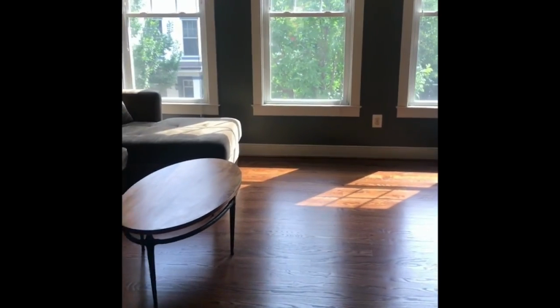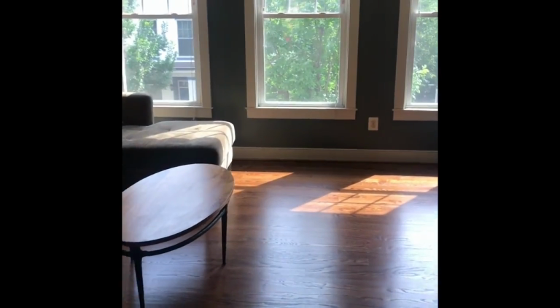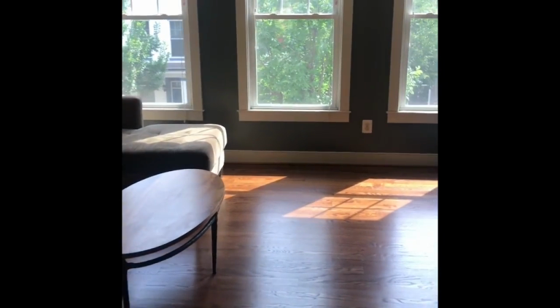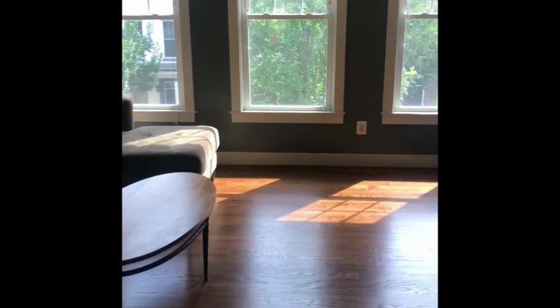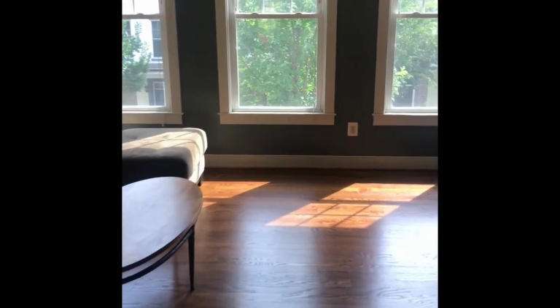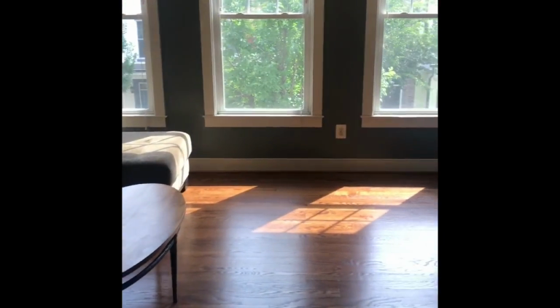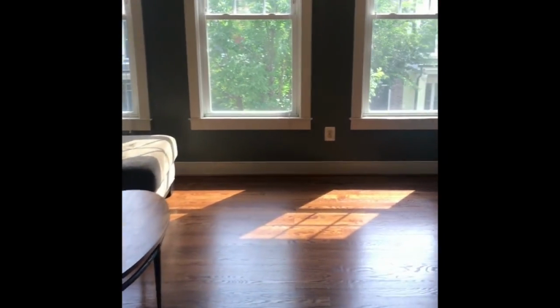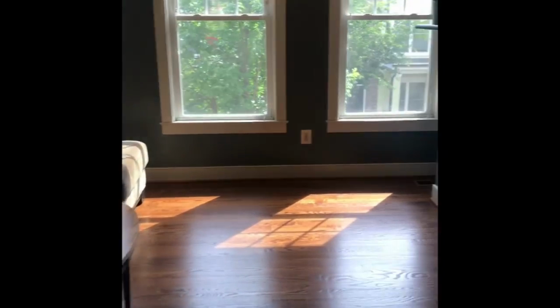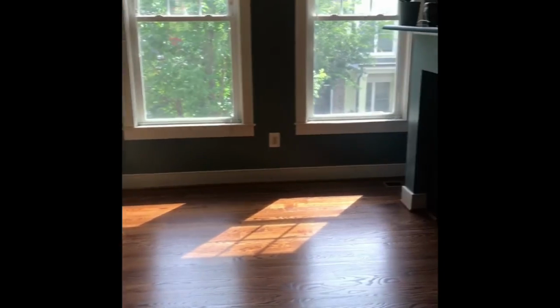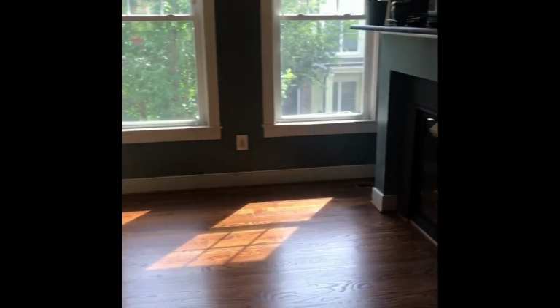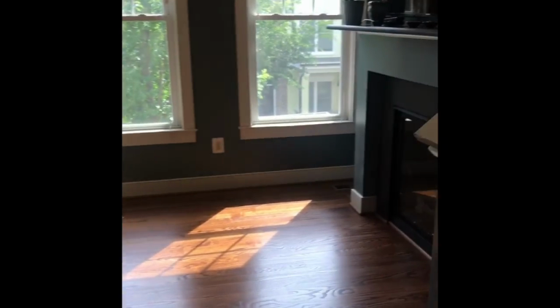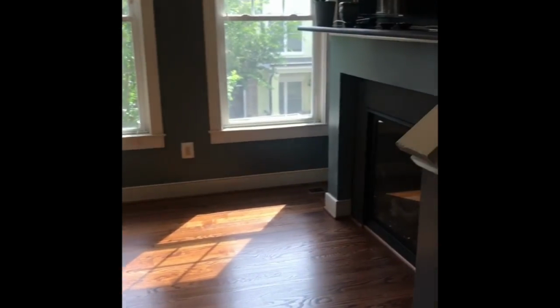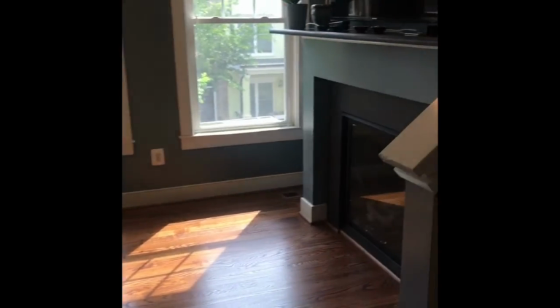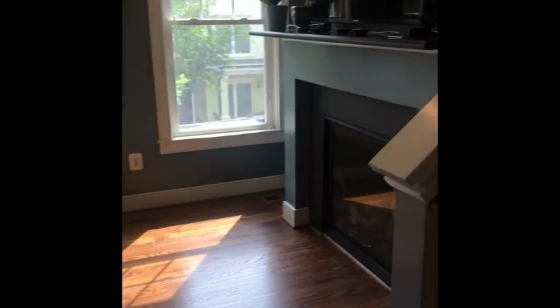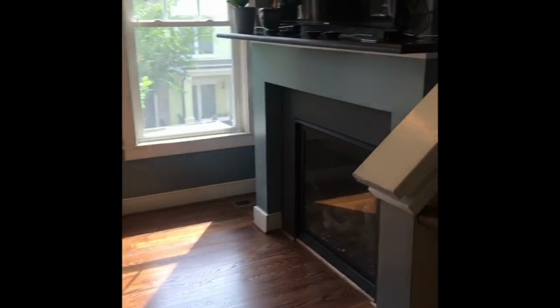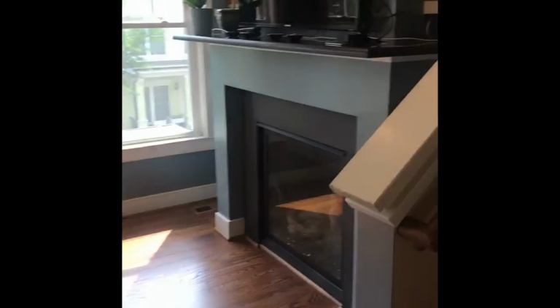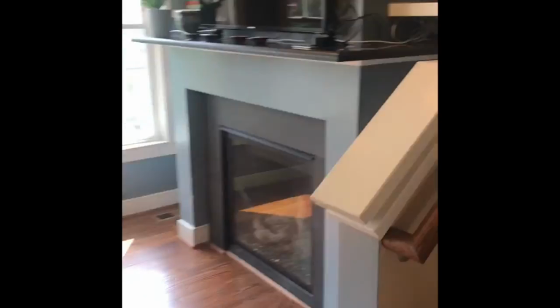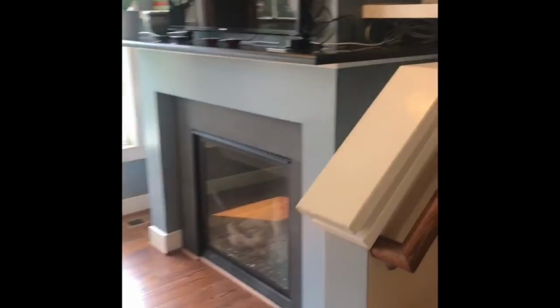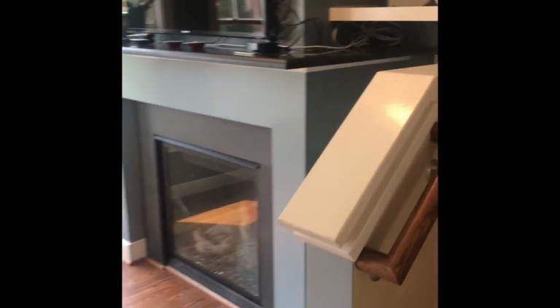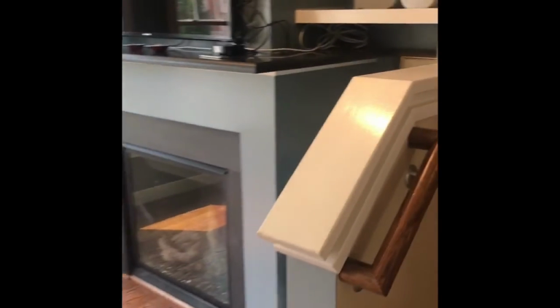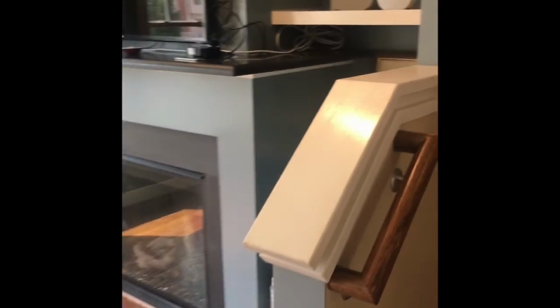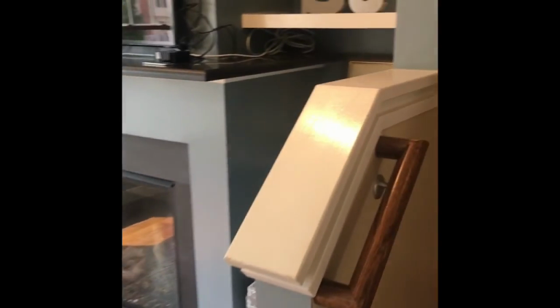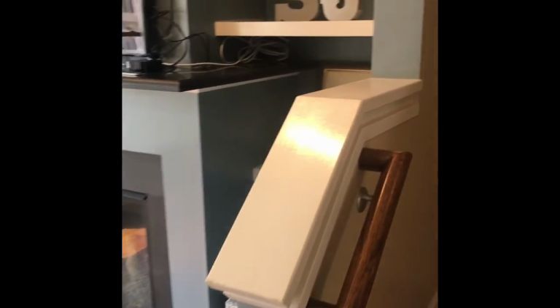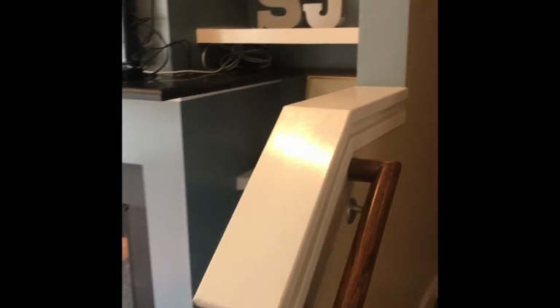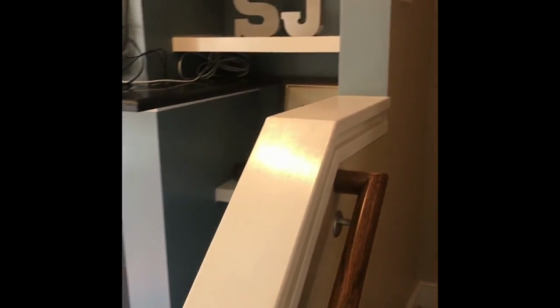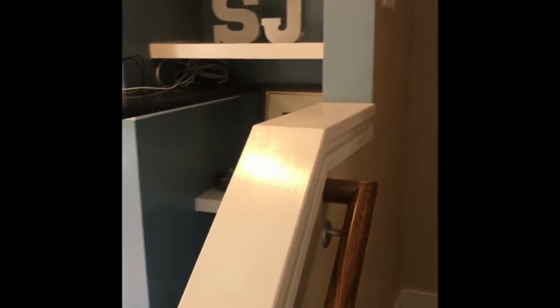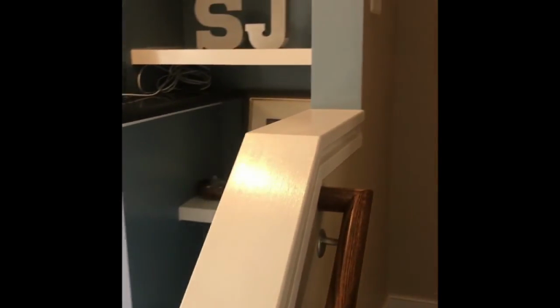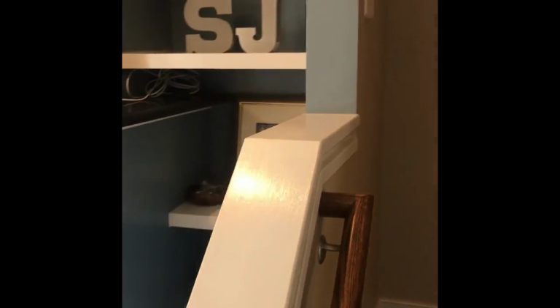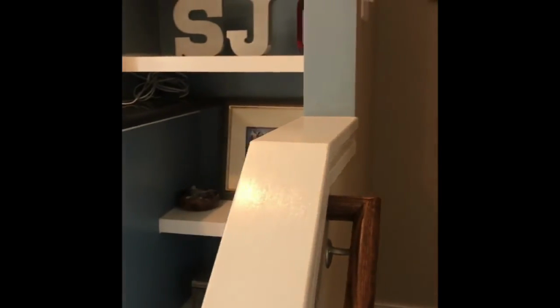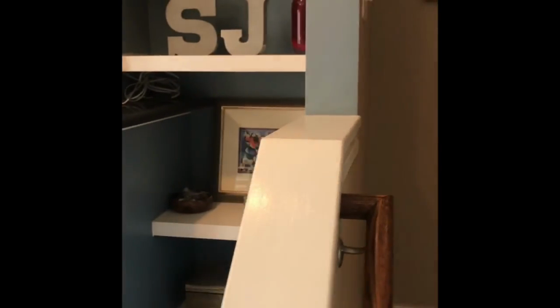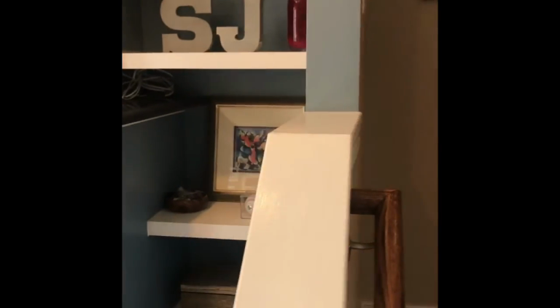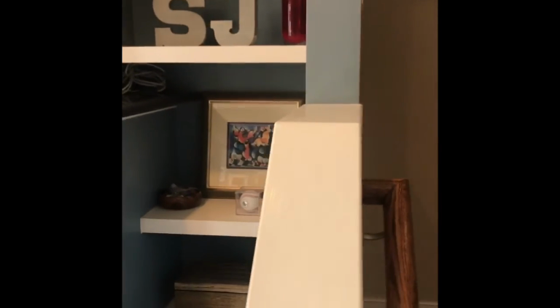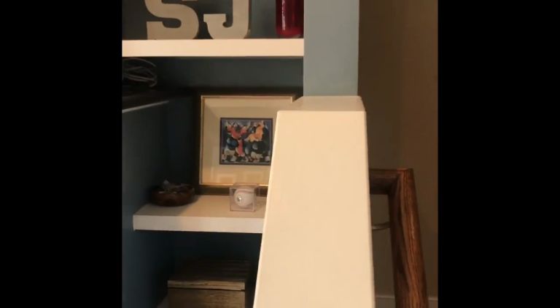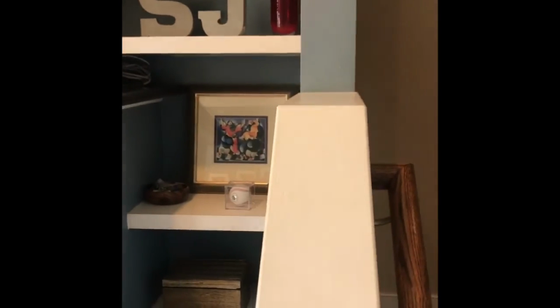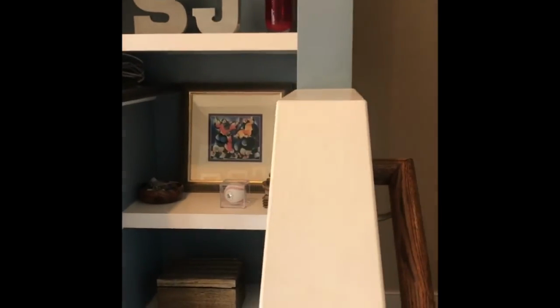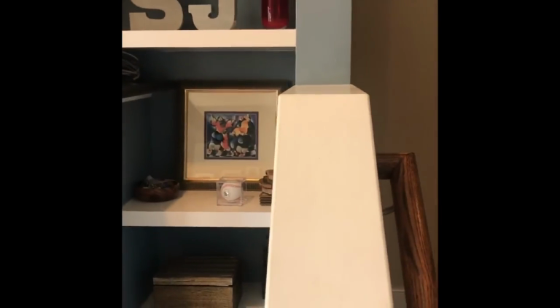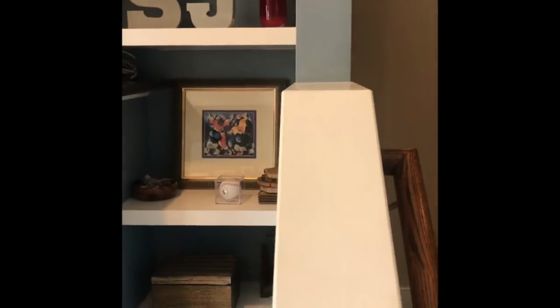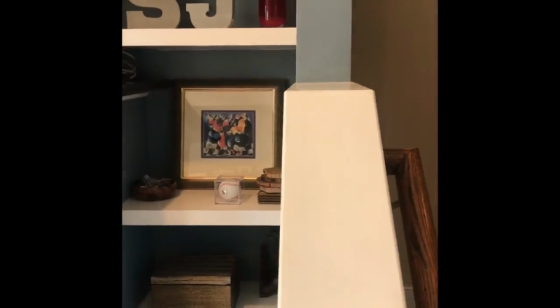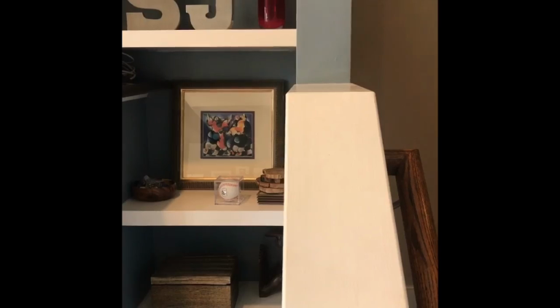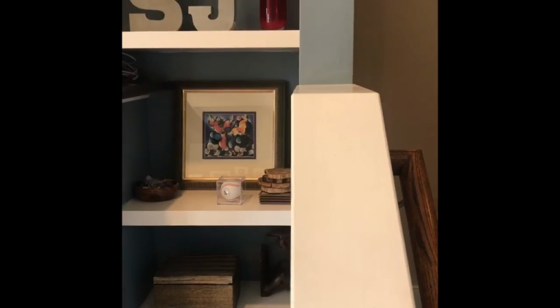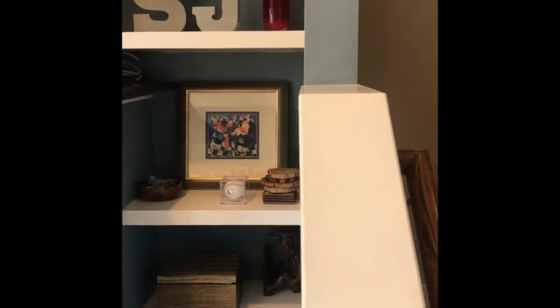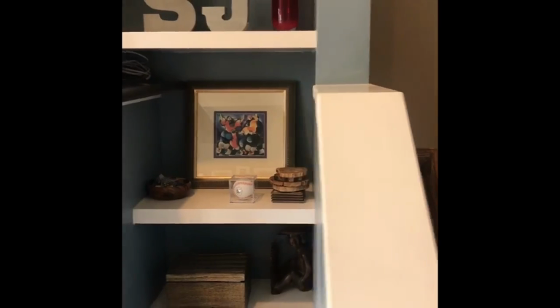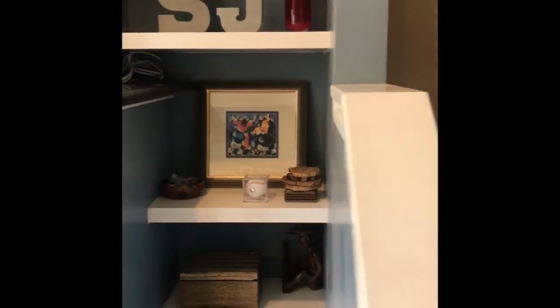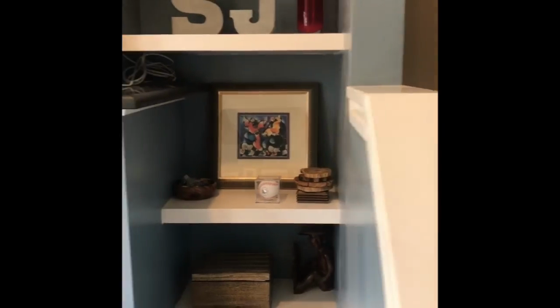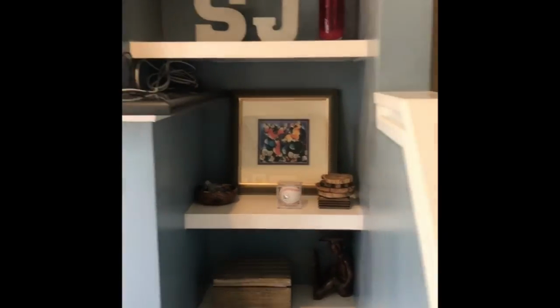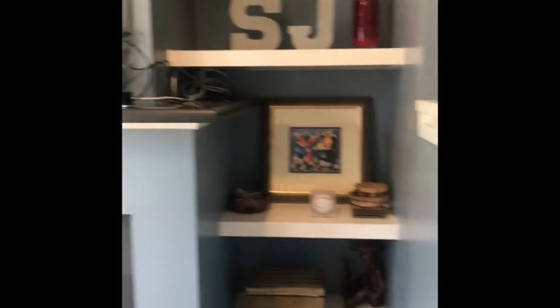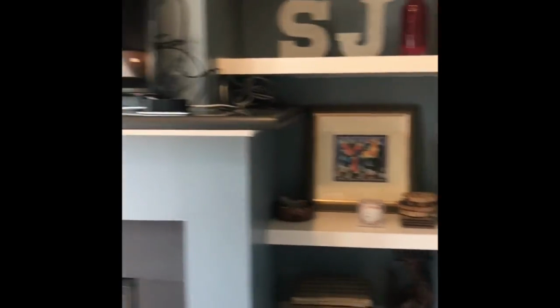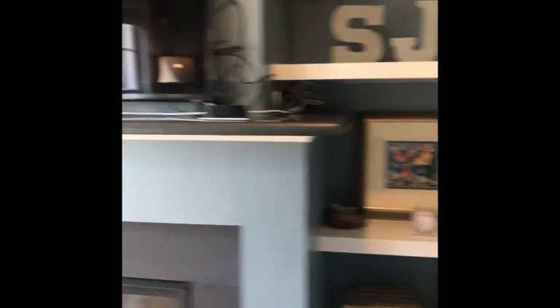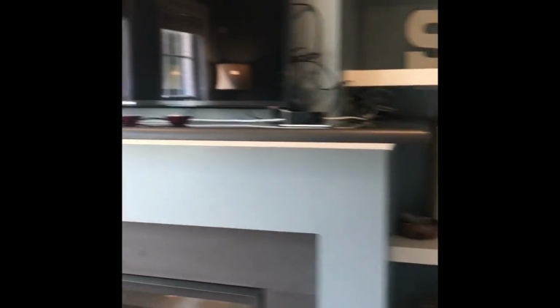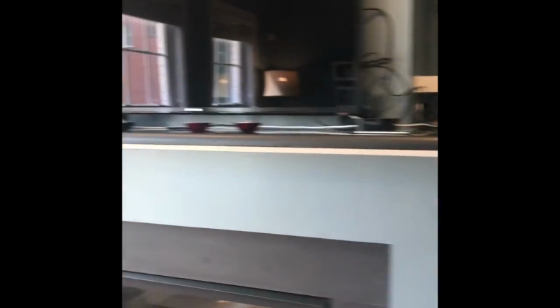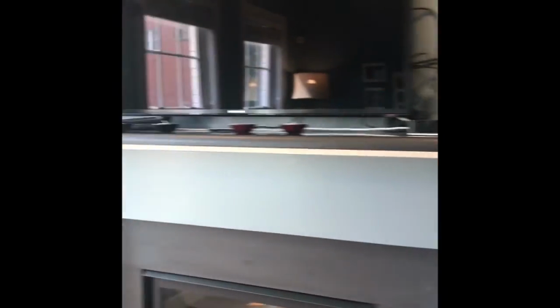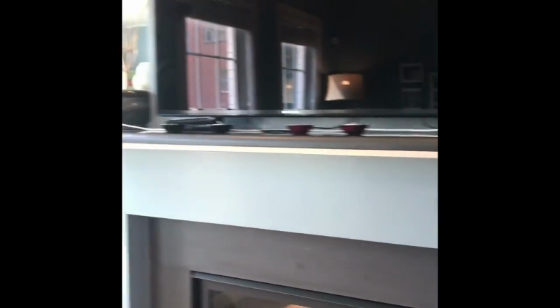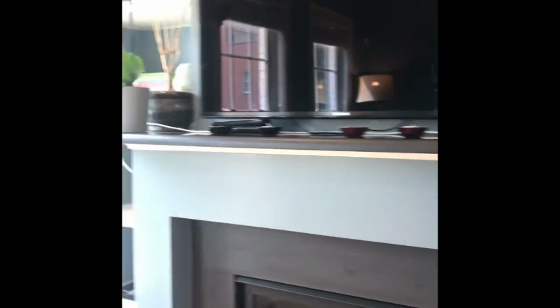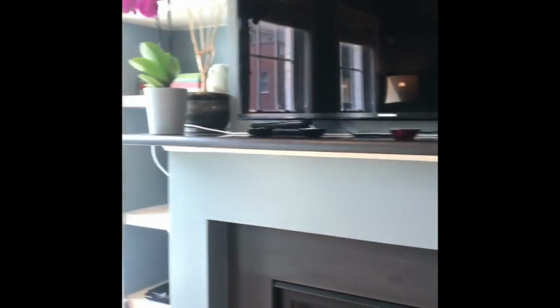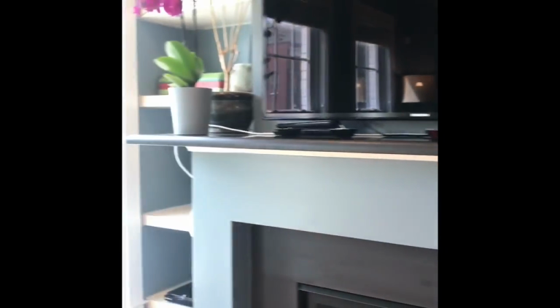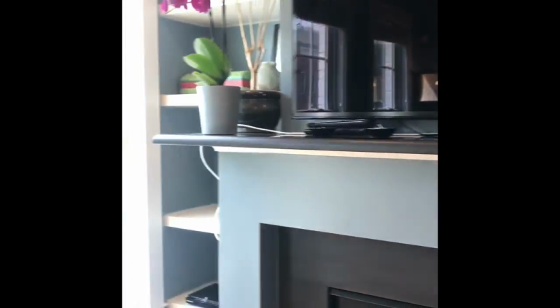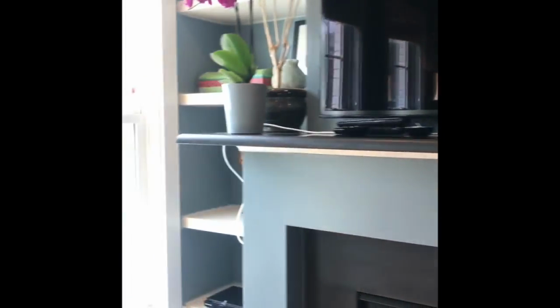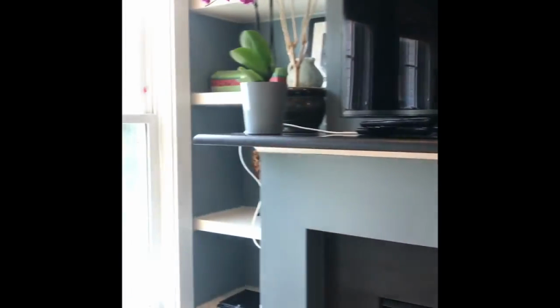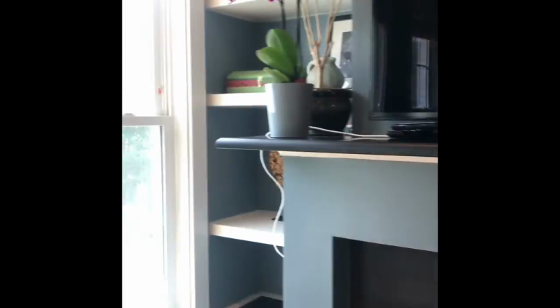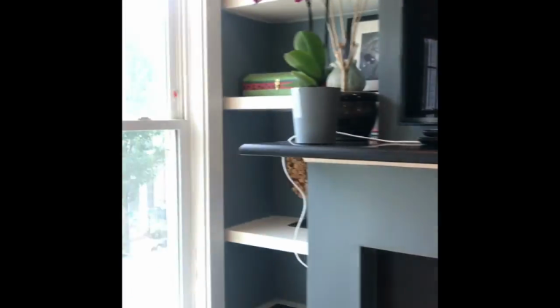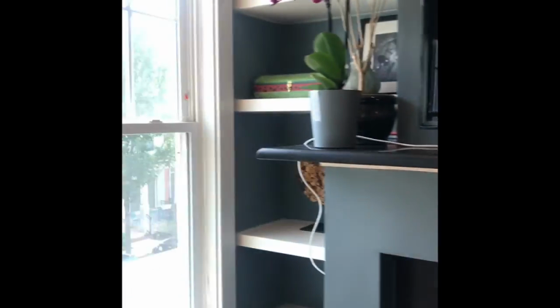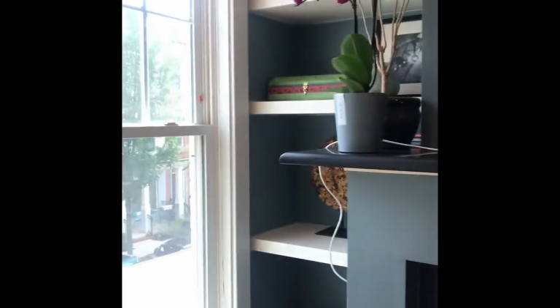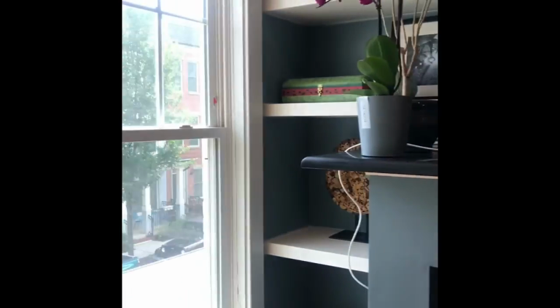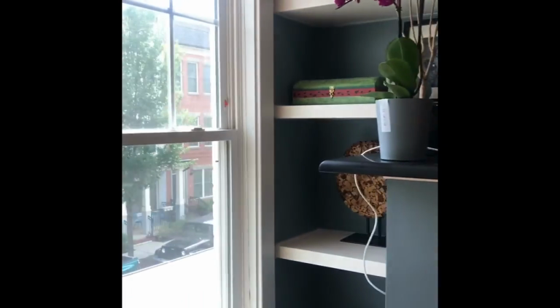Come over here and look at the small built-ins — they're just shelves on either side but they're actually really nice.